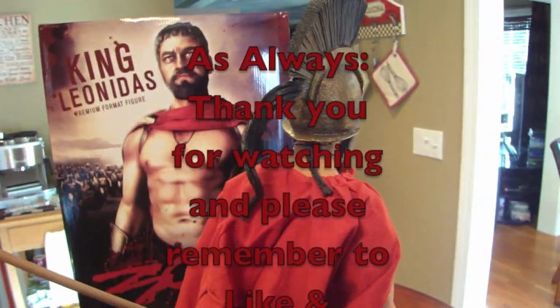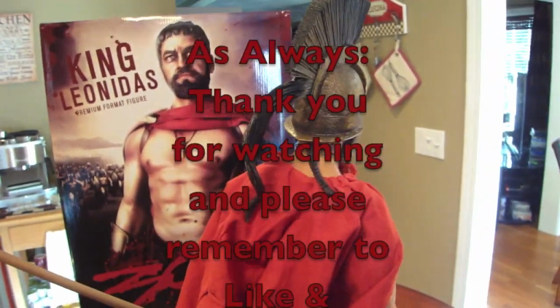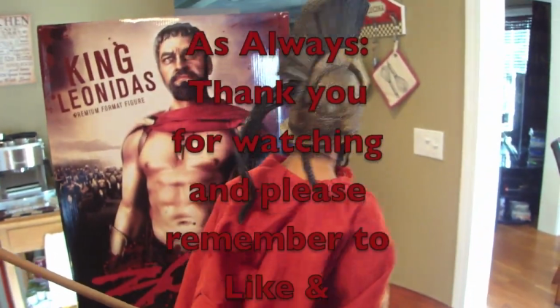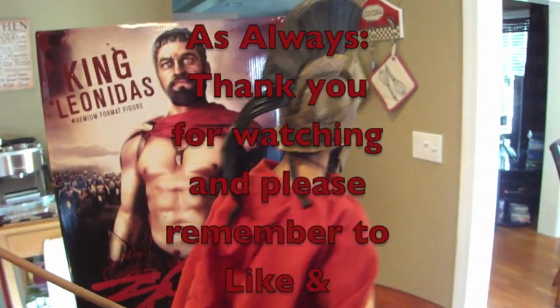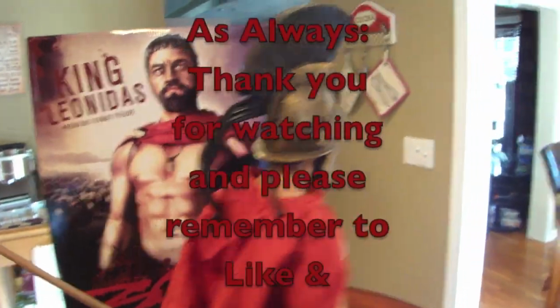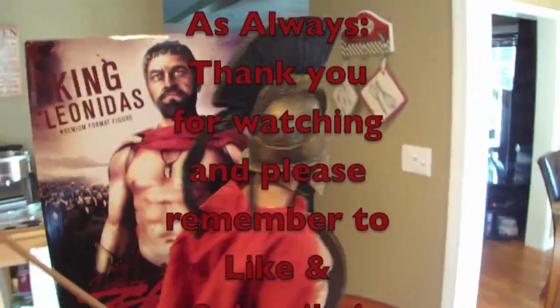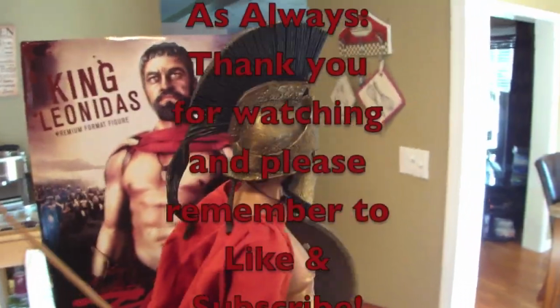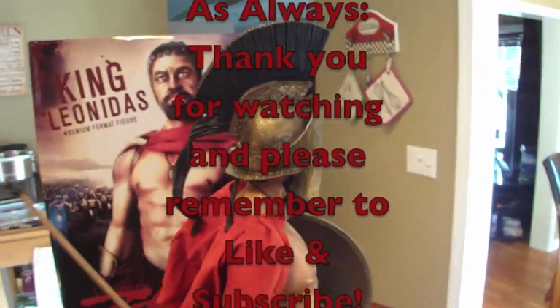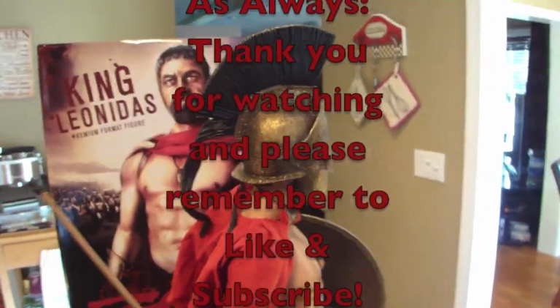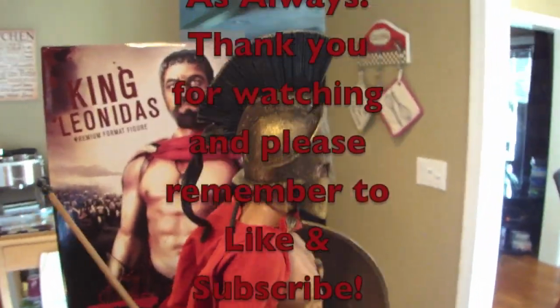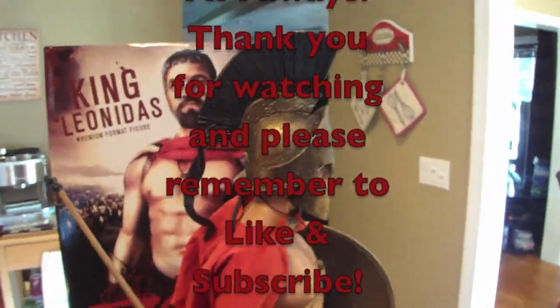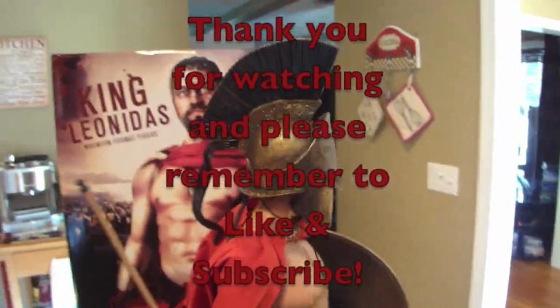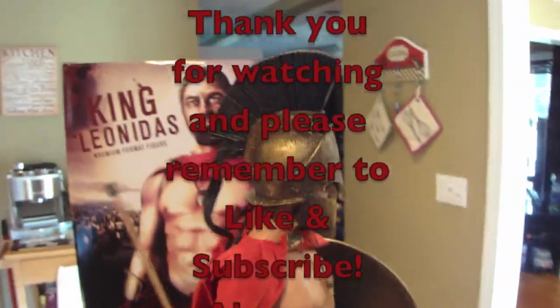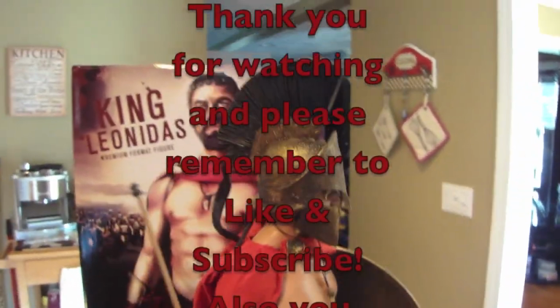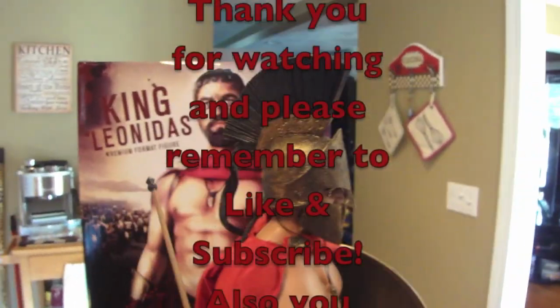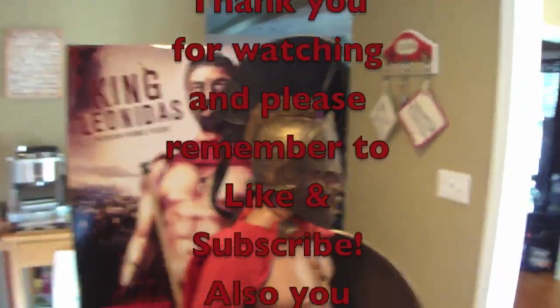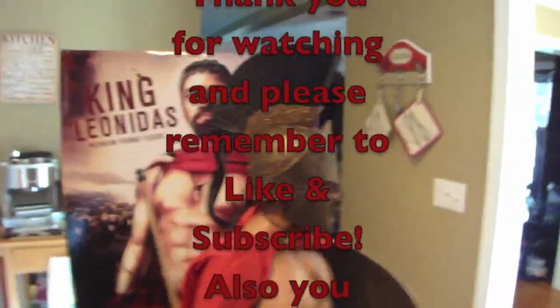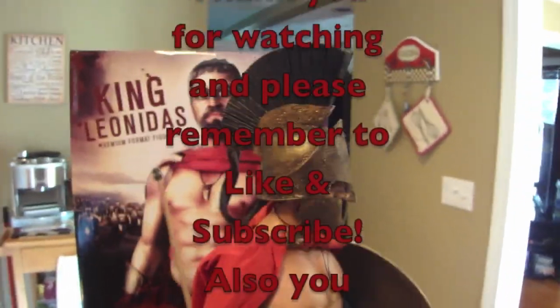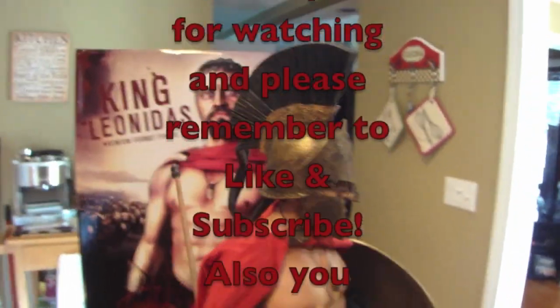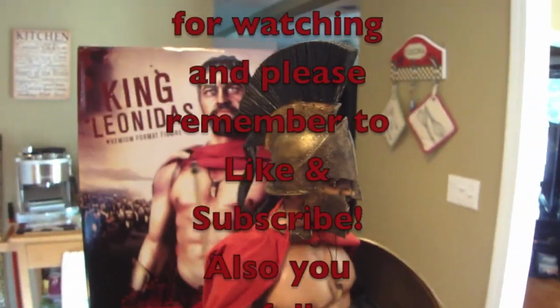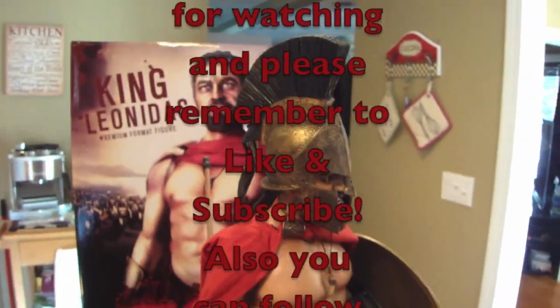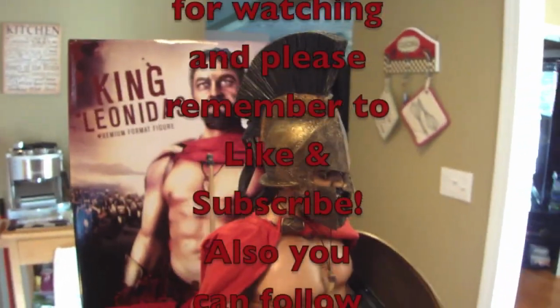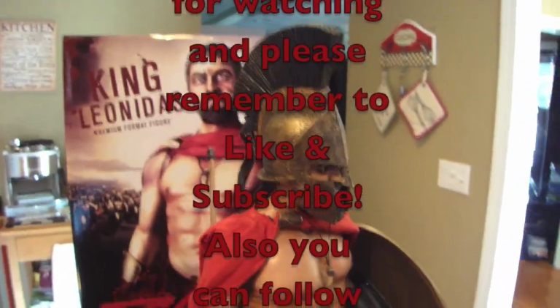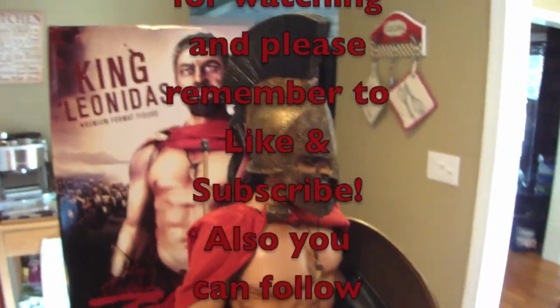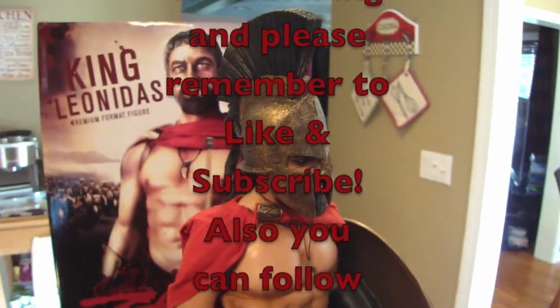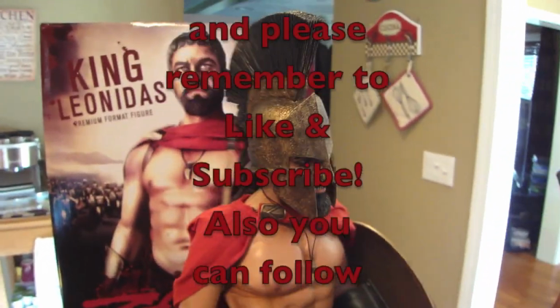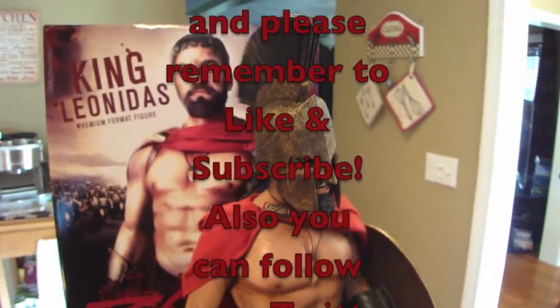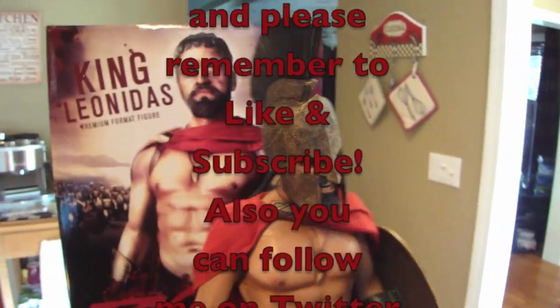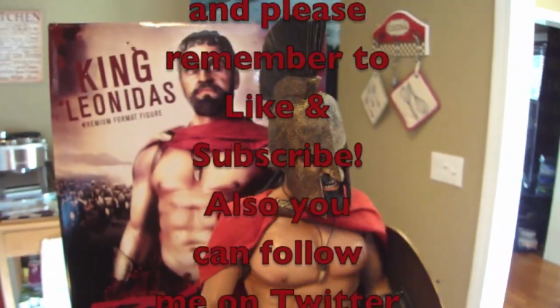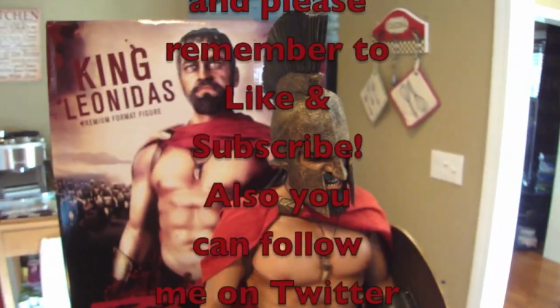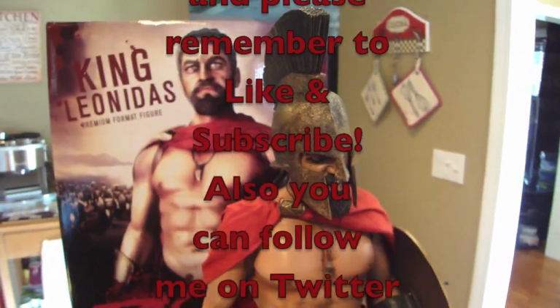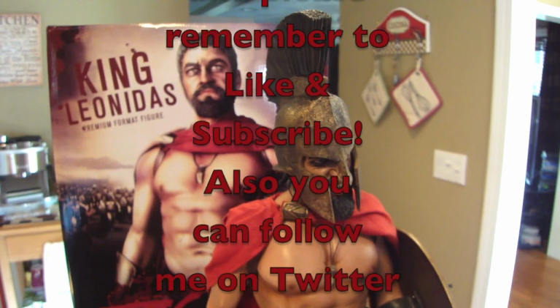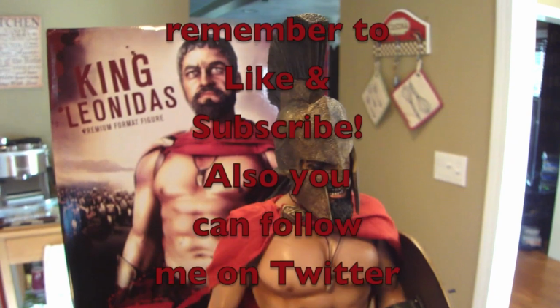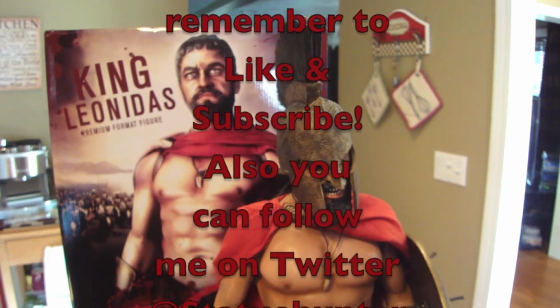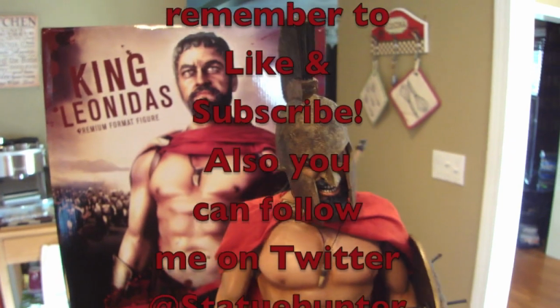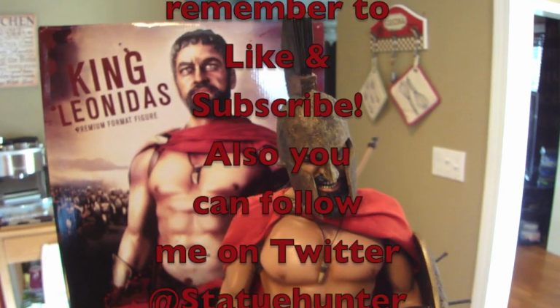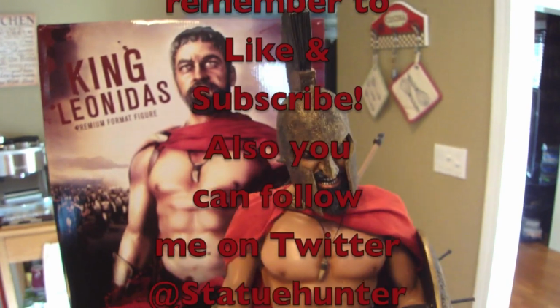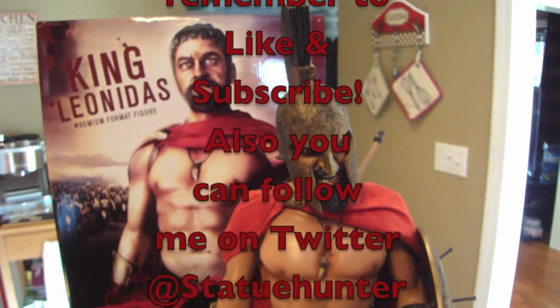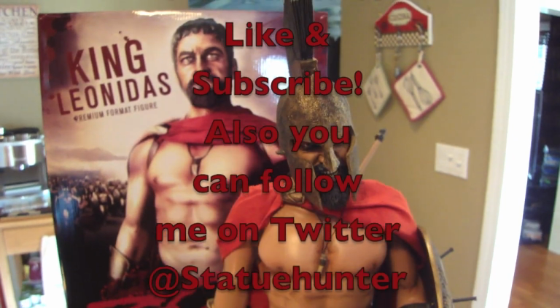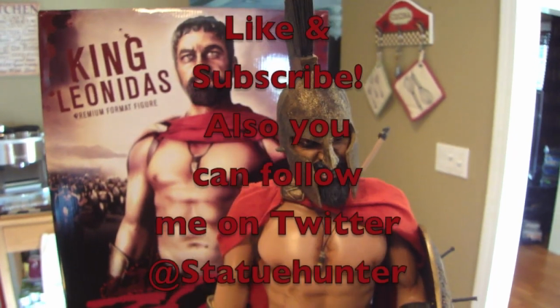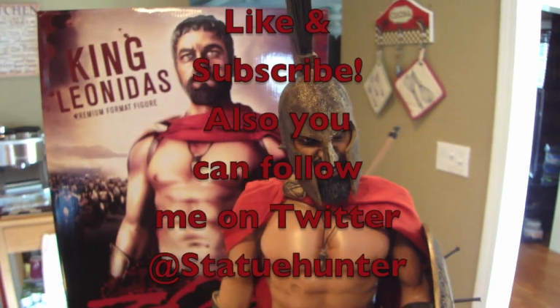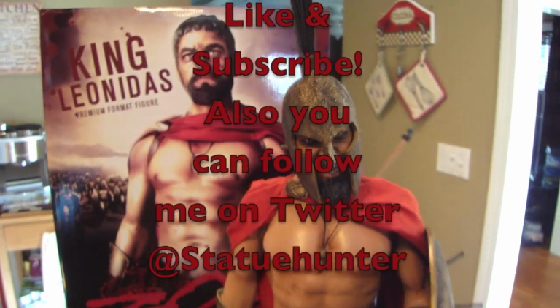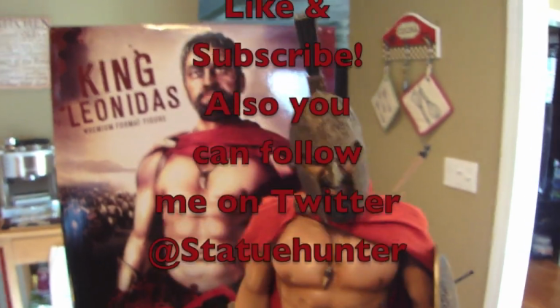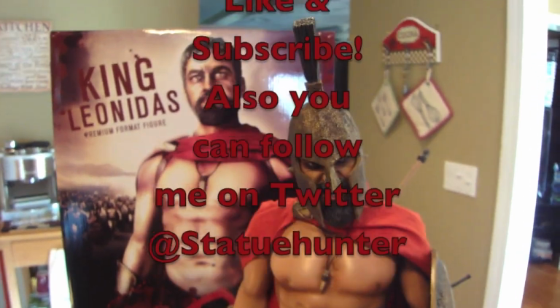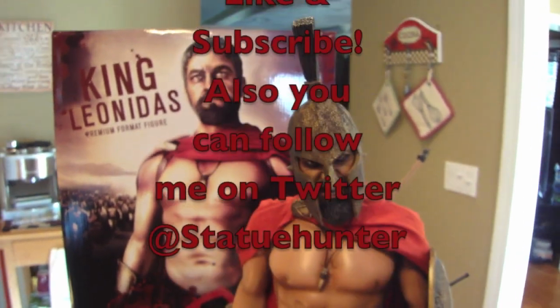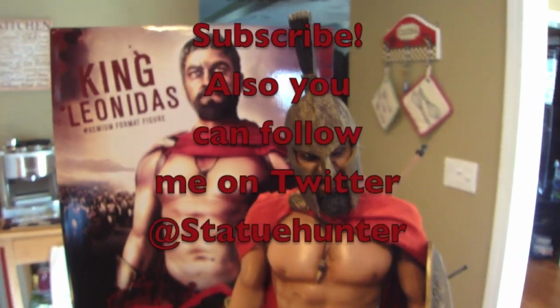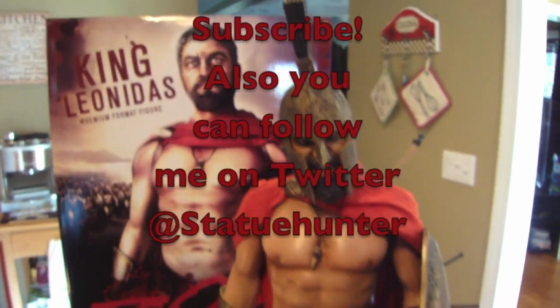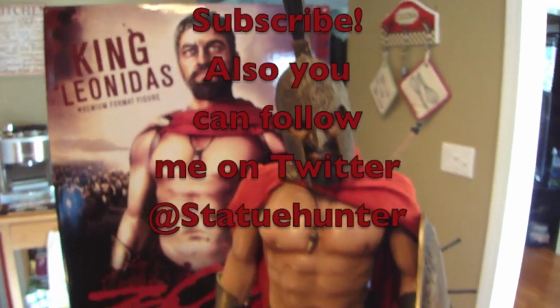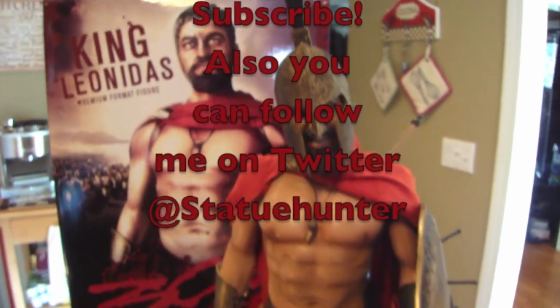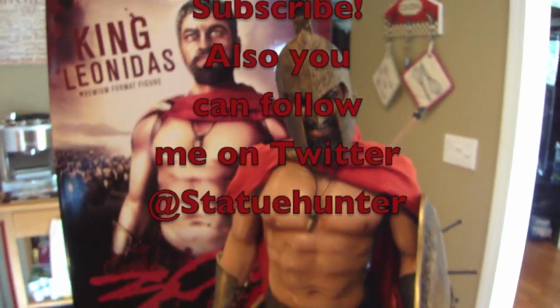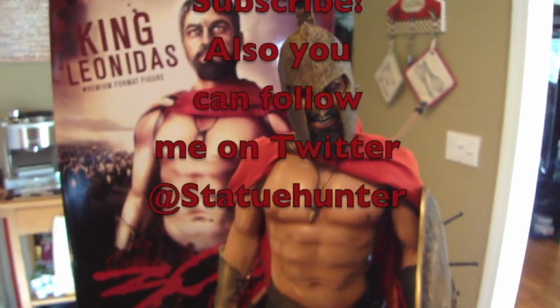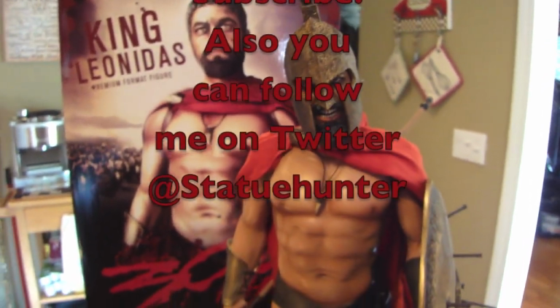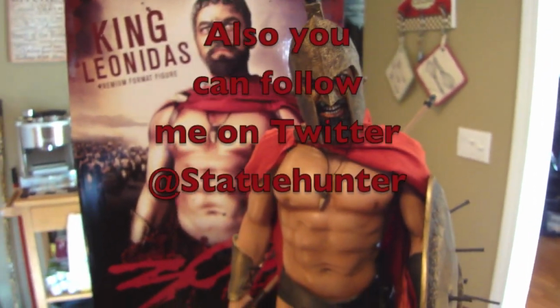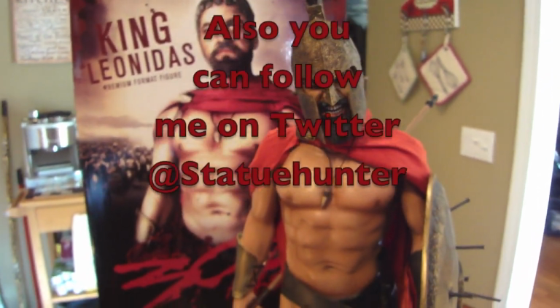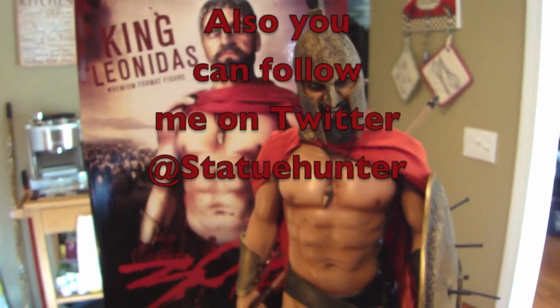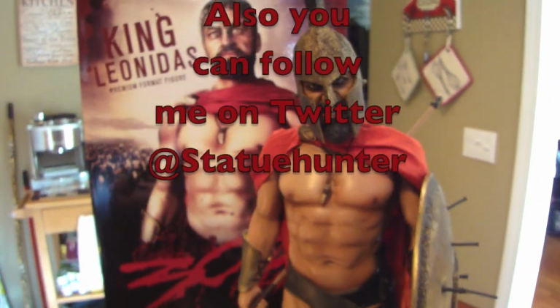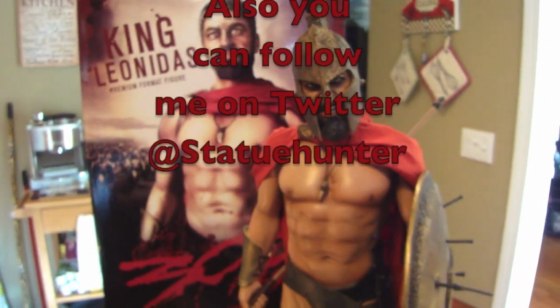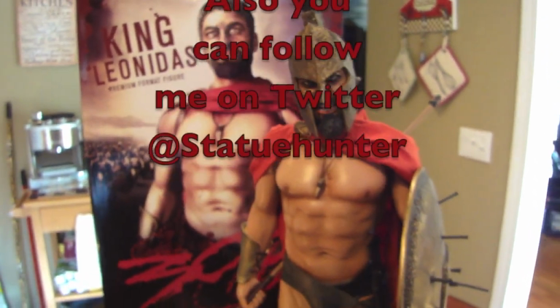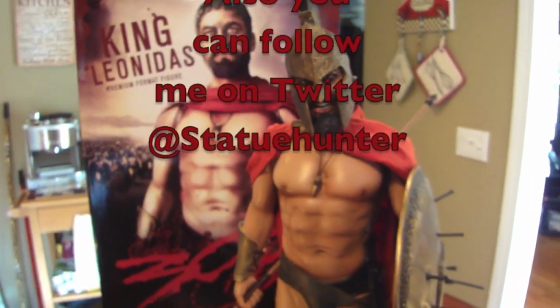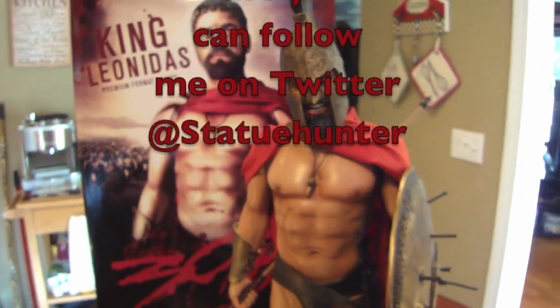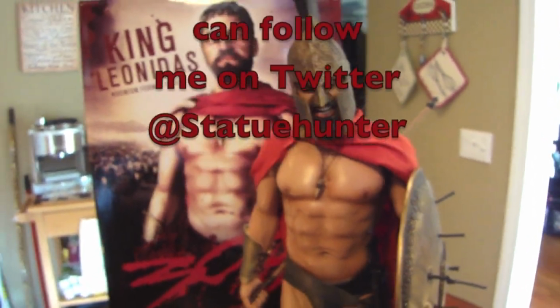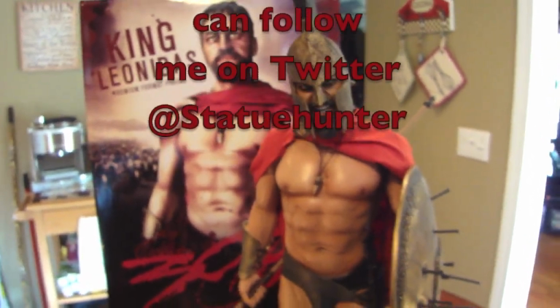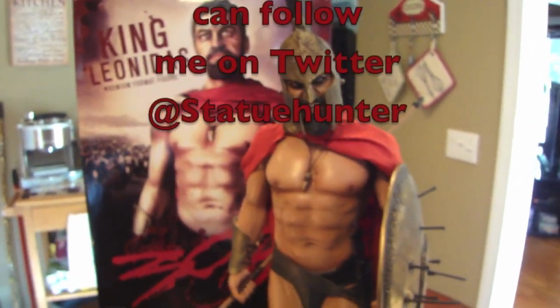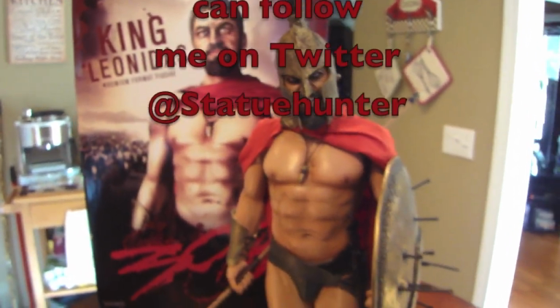Alright guys, I hope you enjoyed this review. I hope you have a great rest of your day — have a good one.